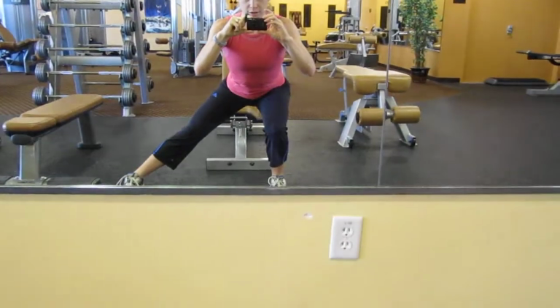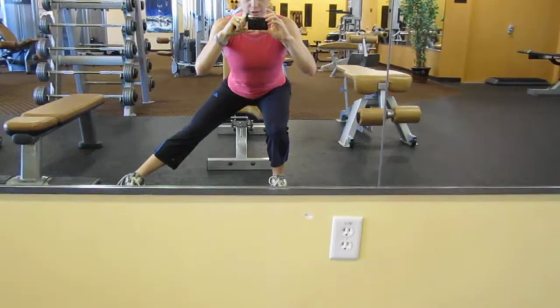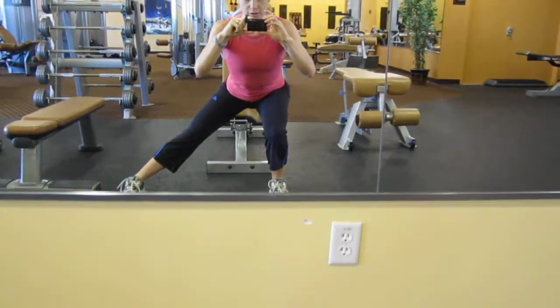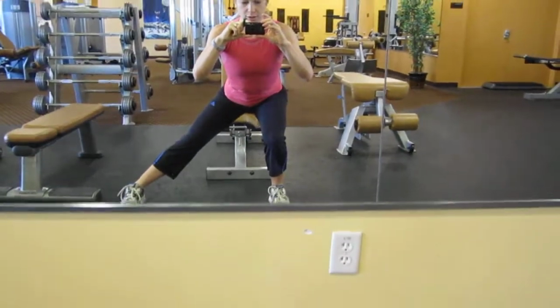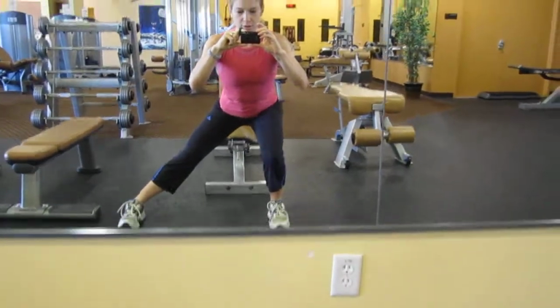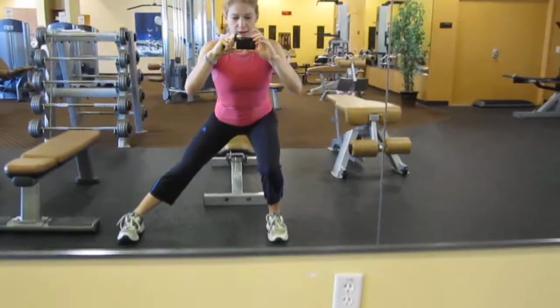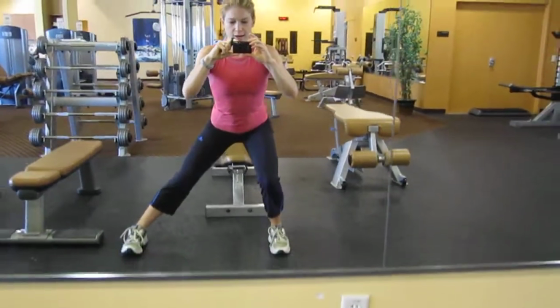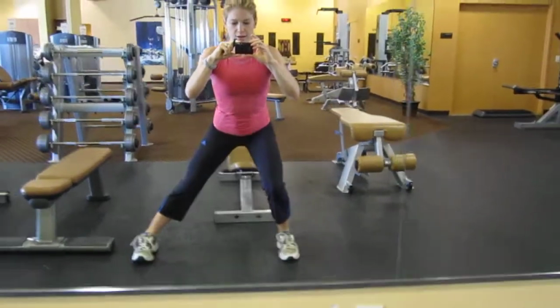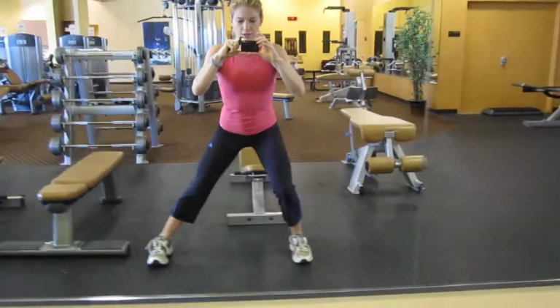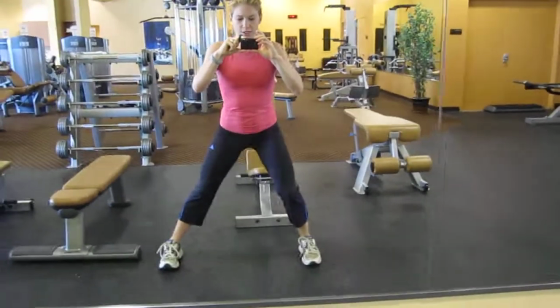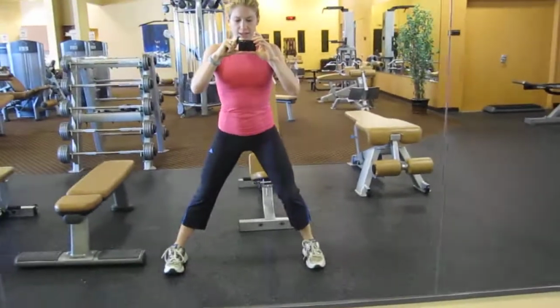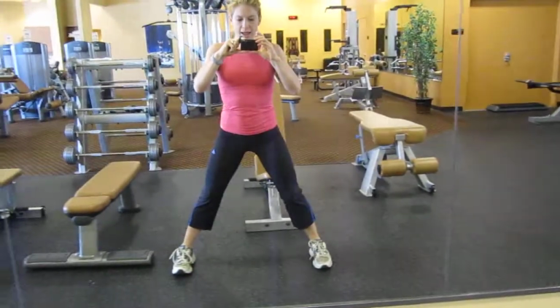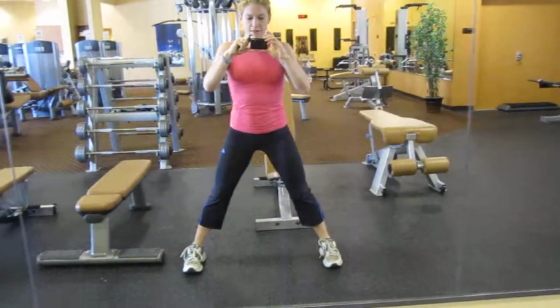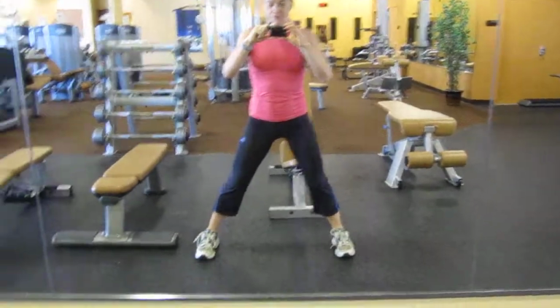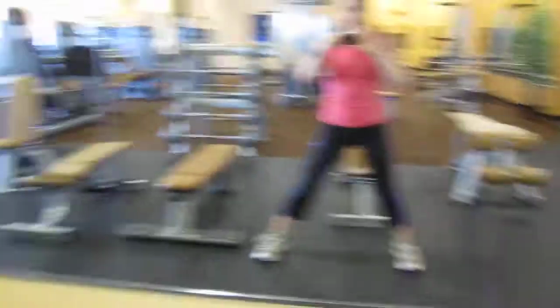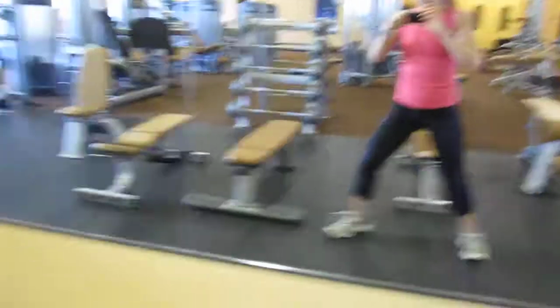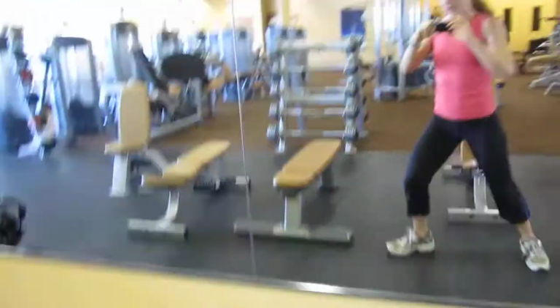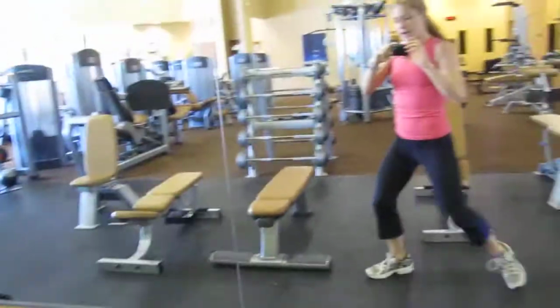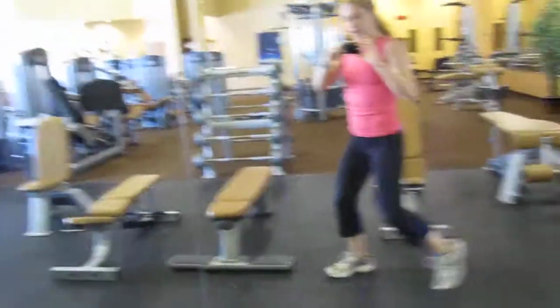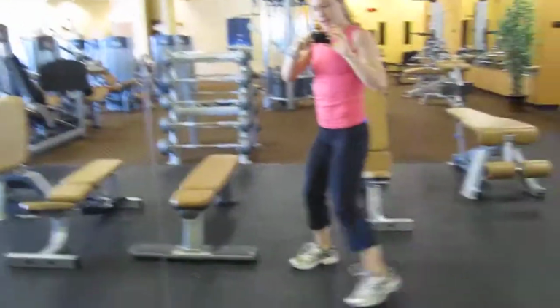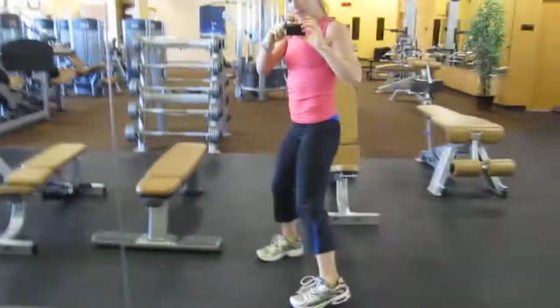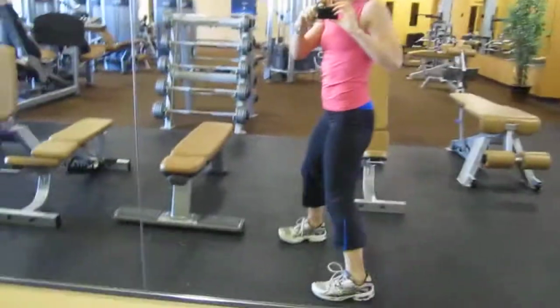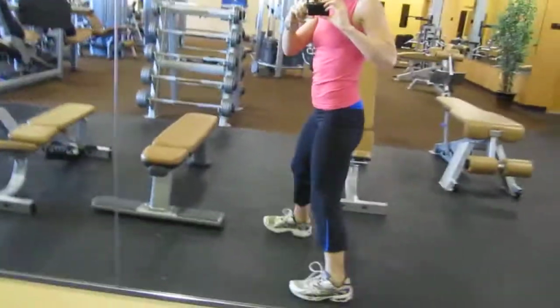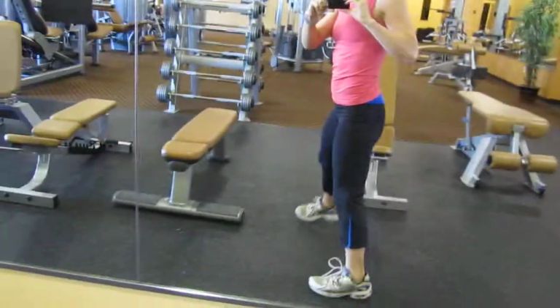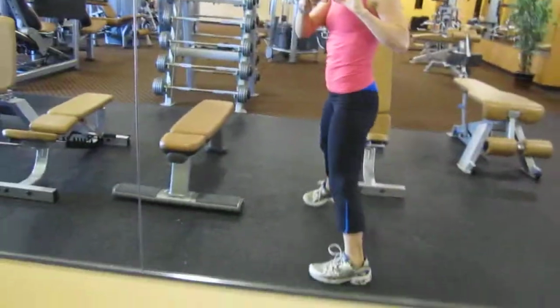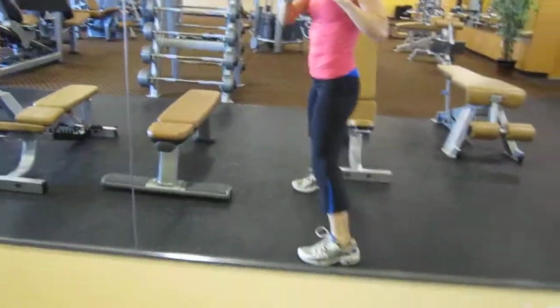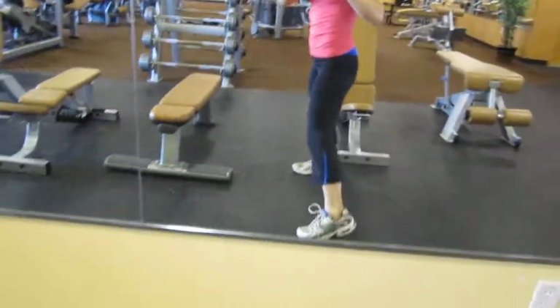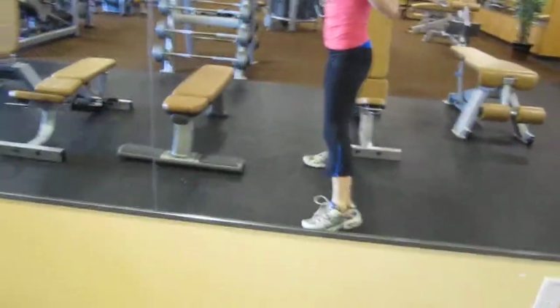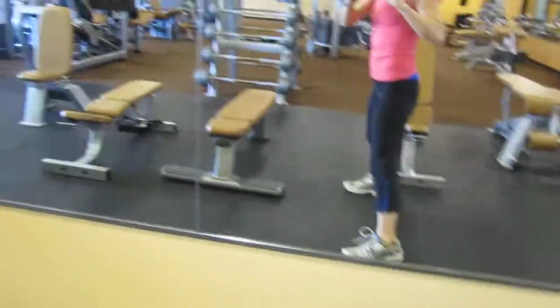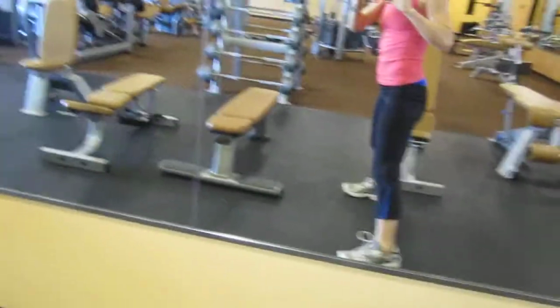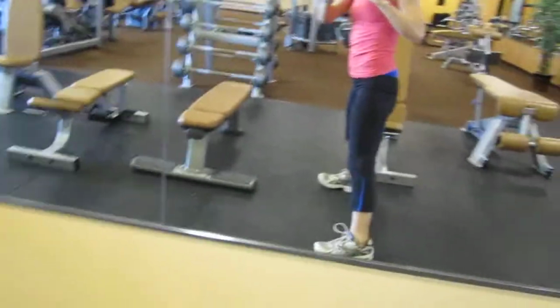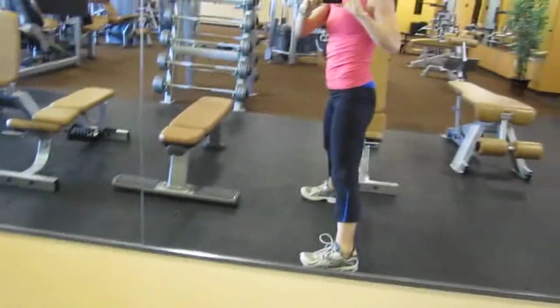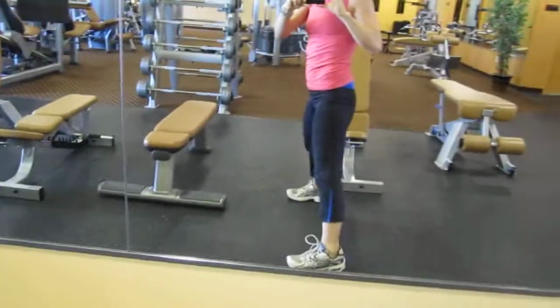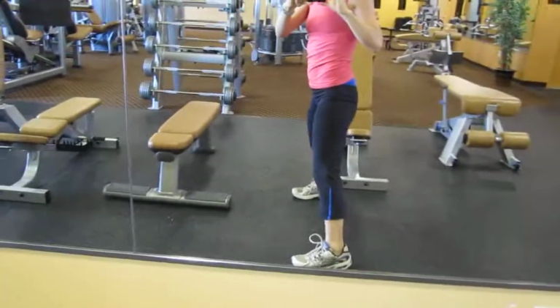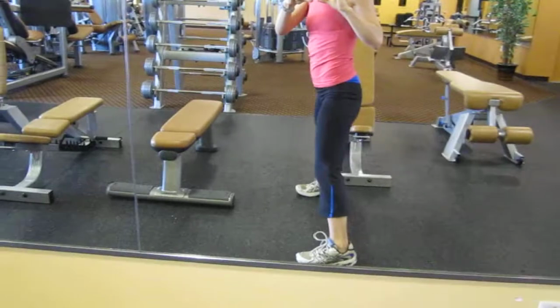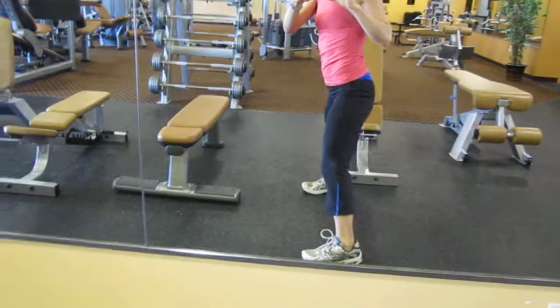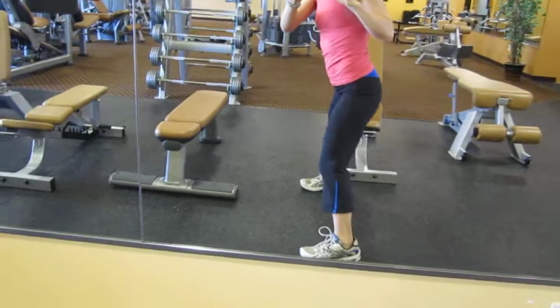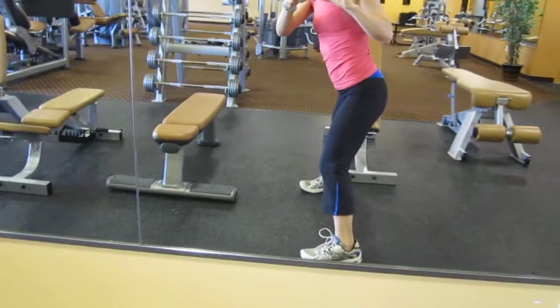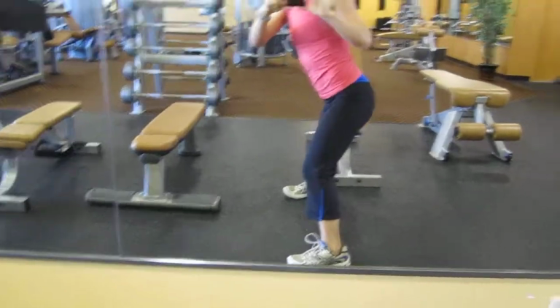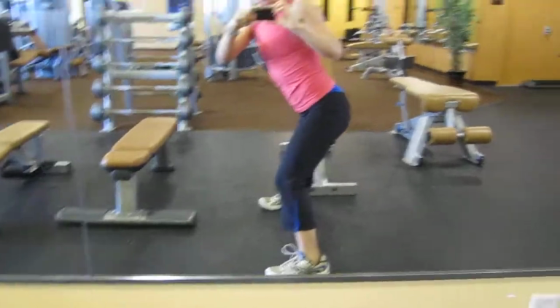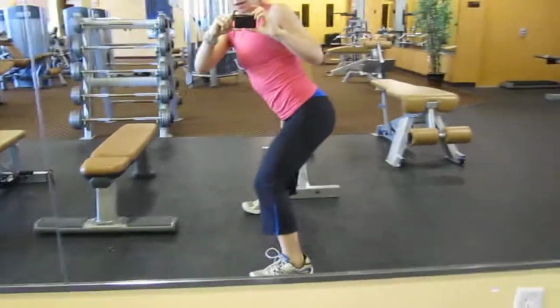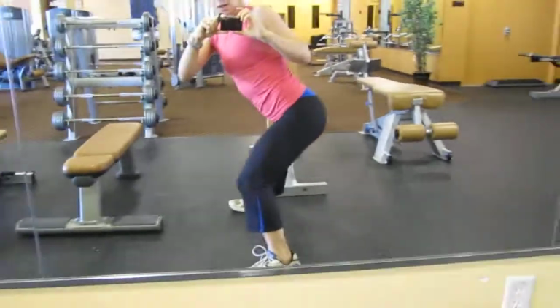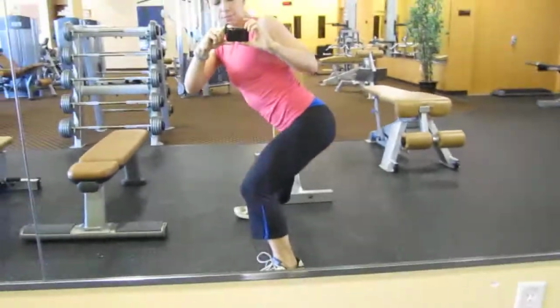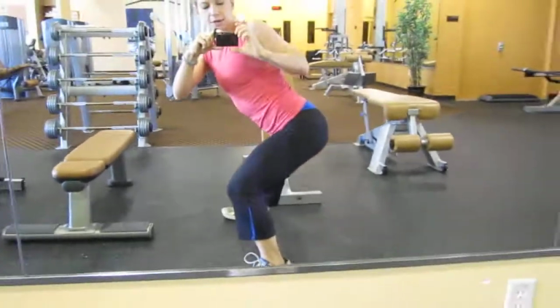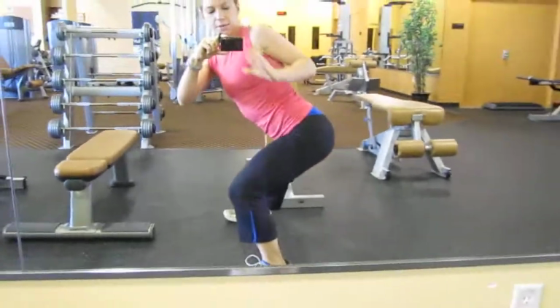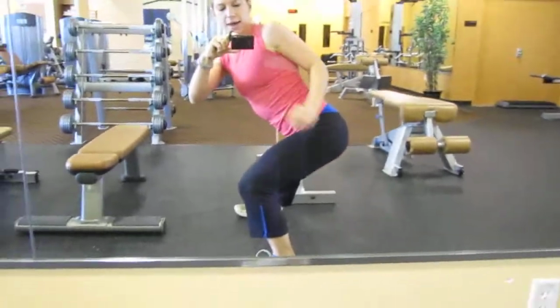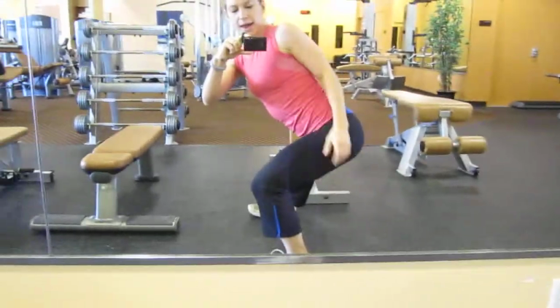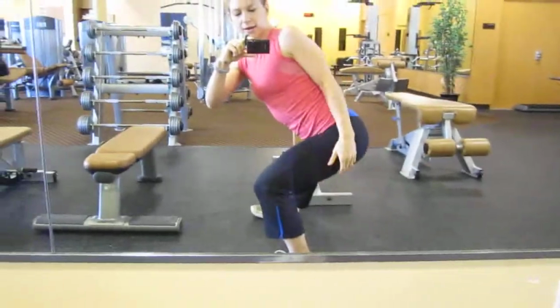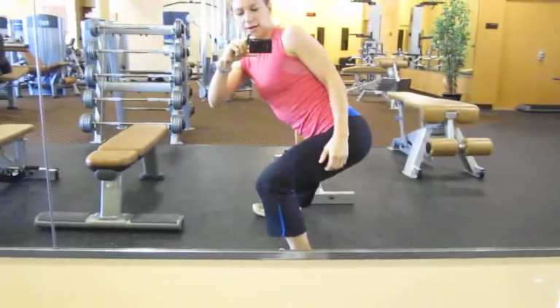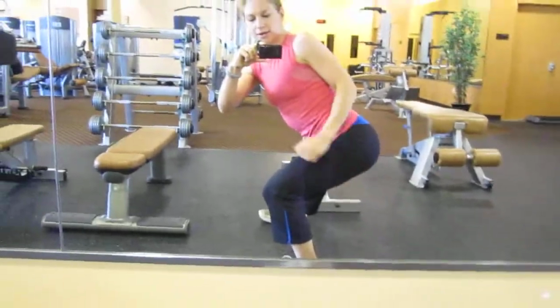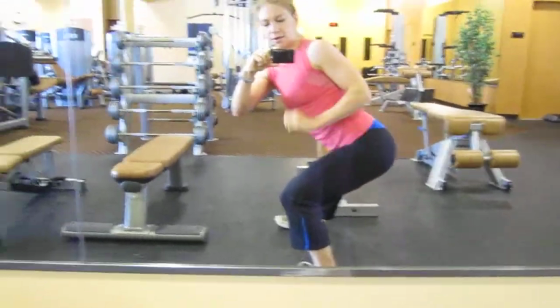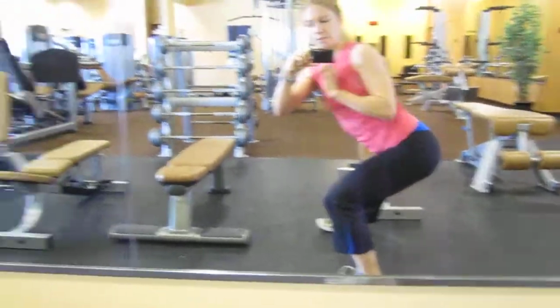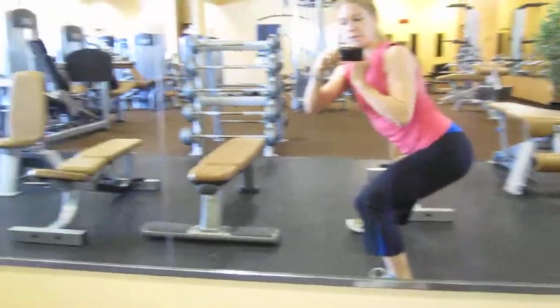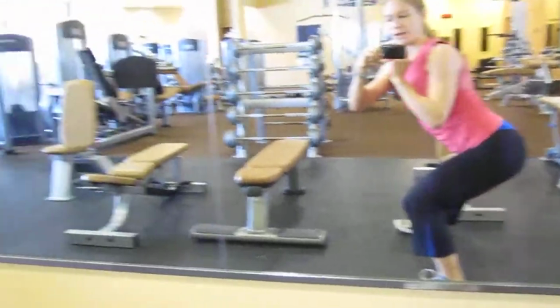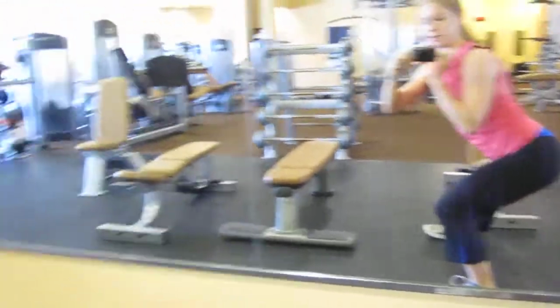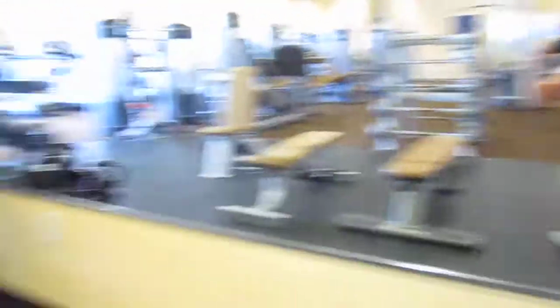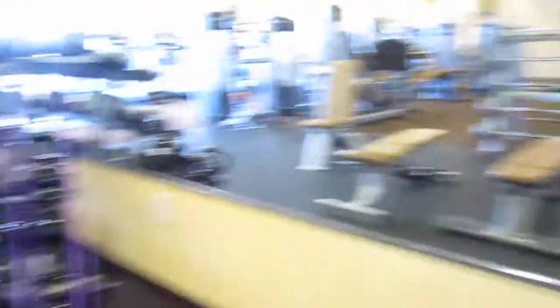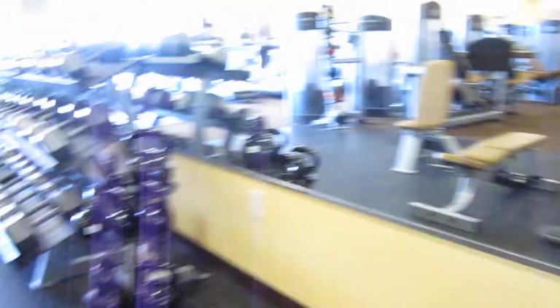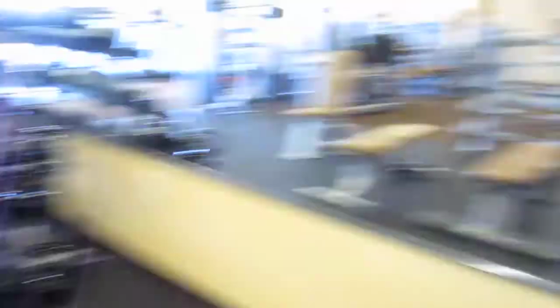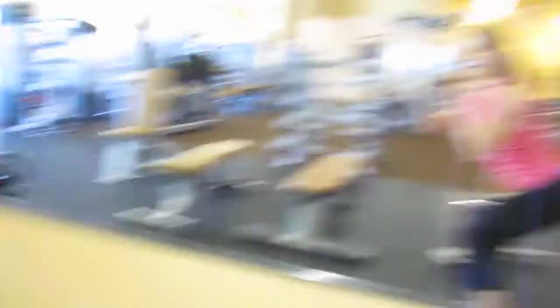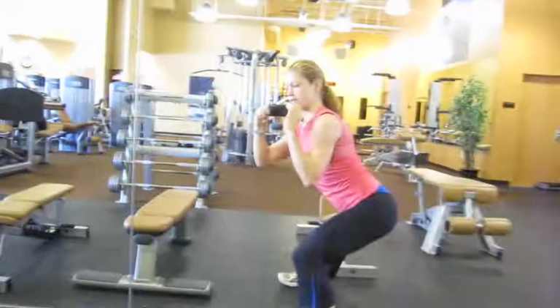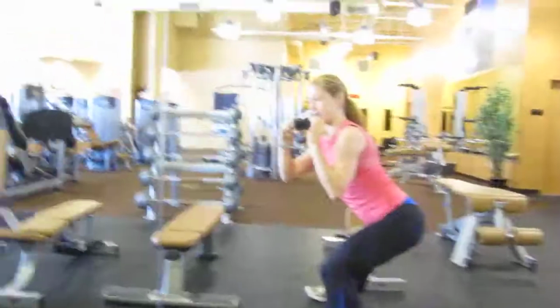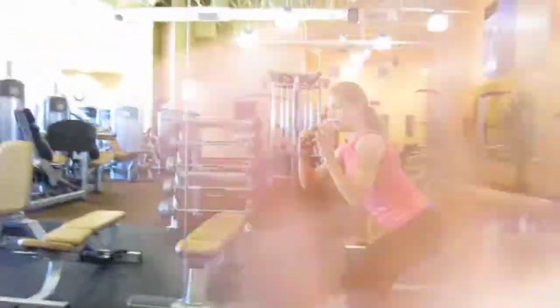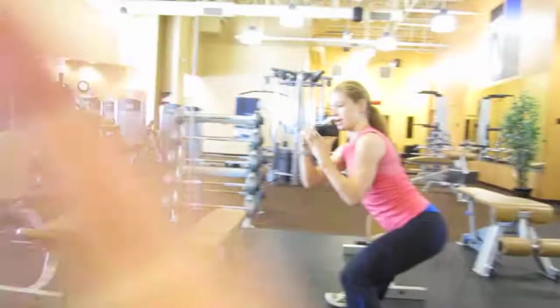Lateral squat, just like that. From the side — hips come back. My hands would be here if I had a weight.